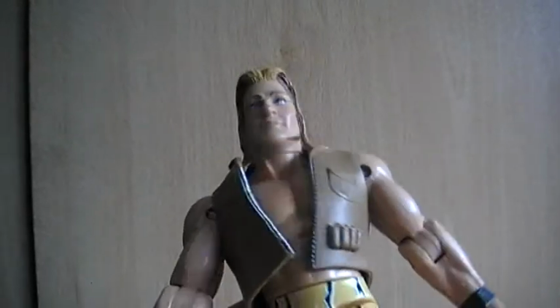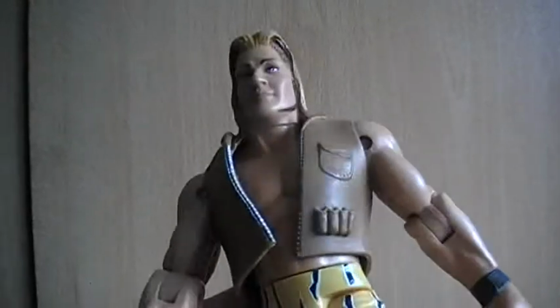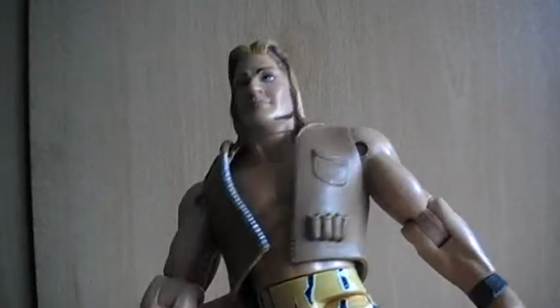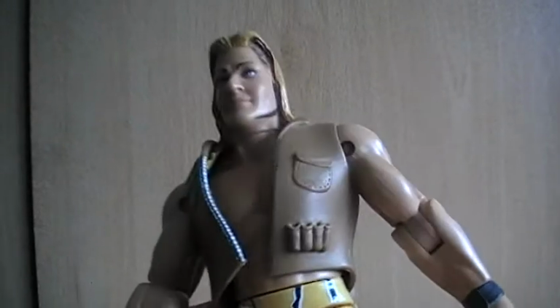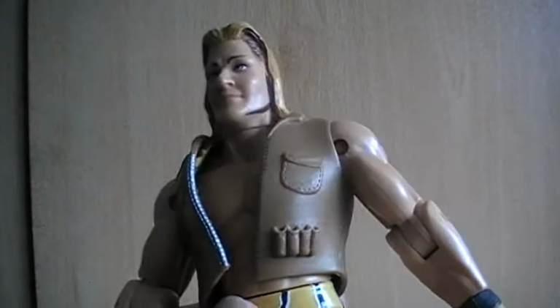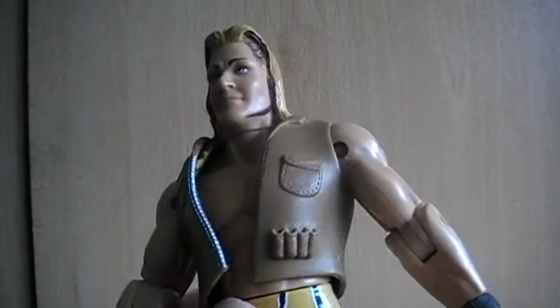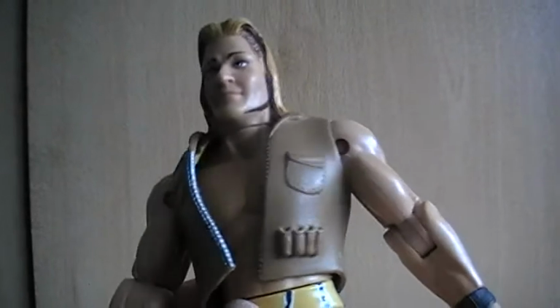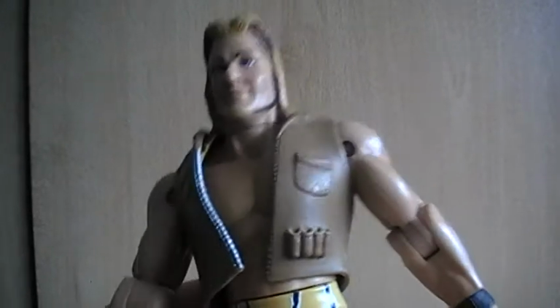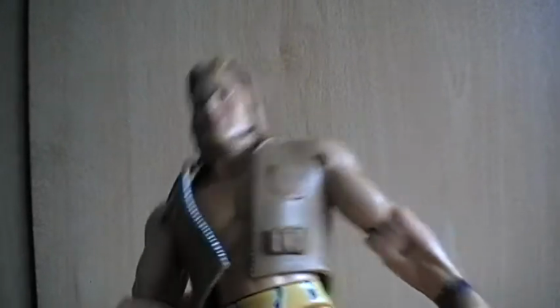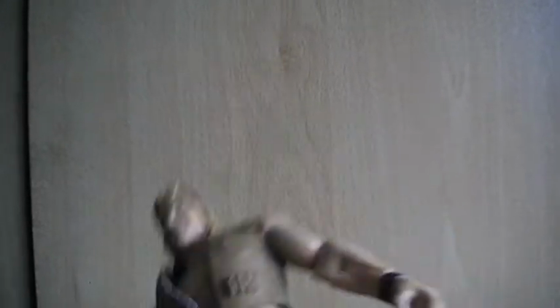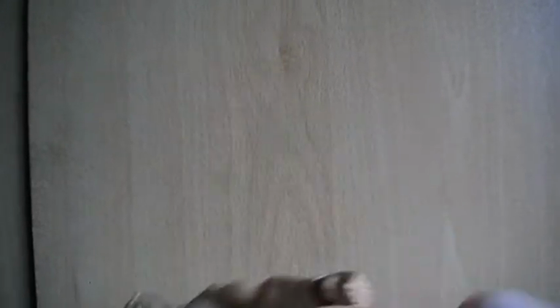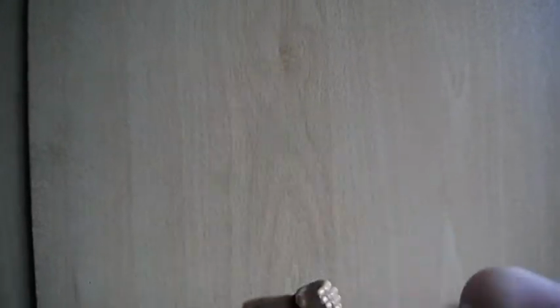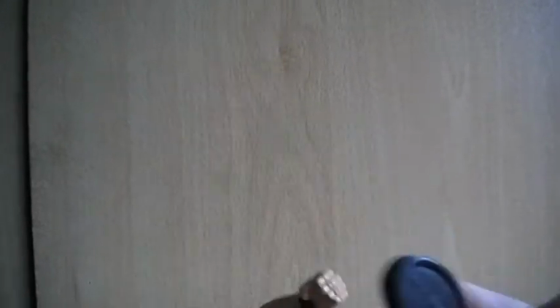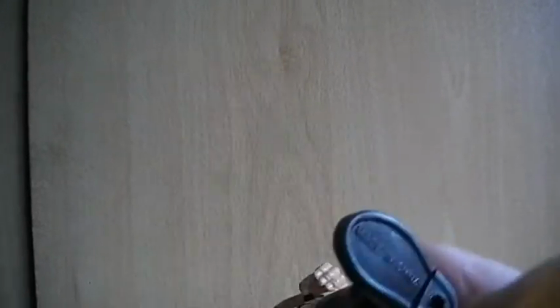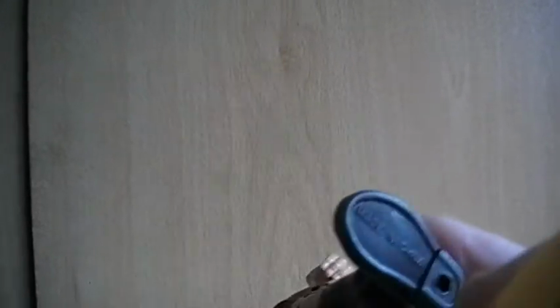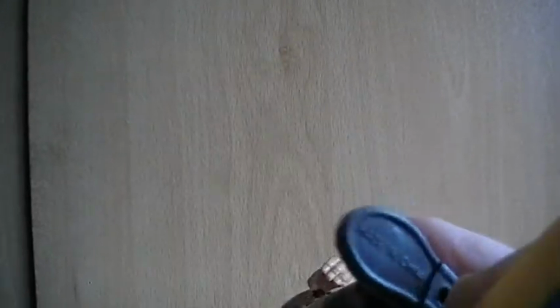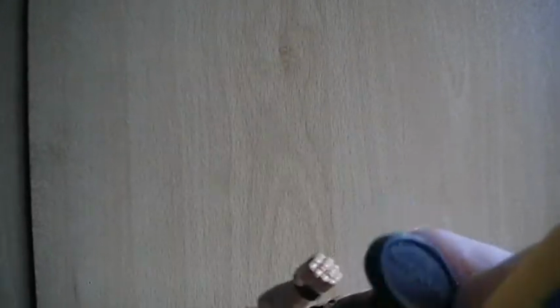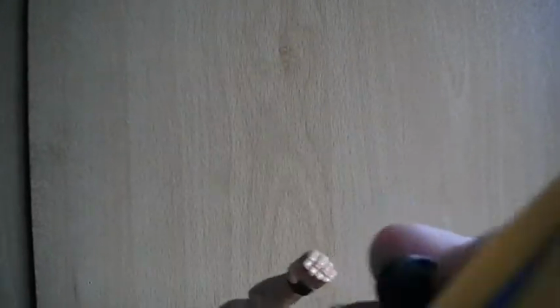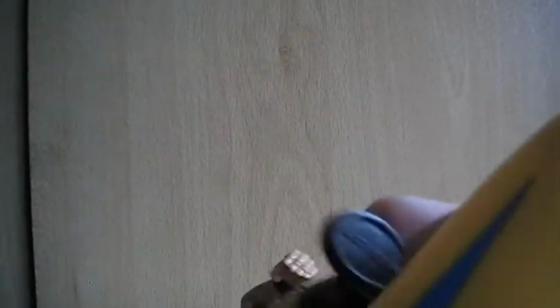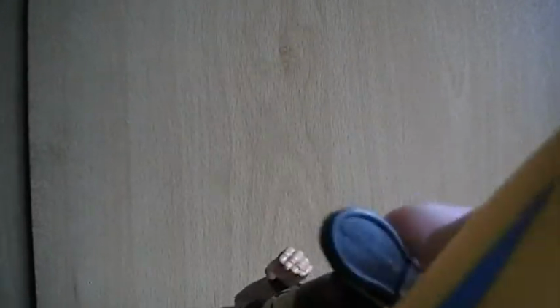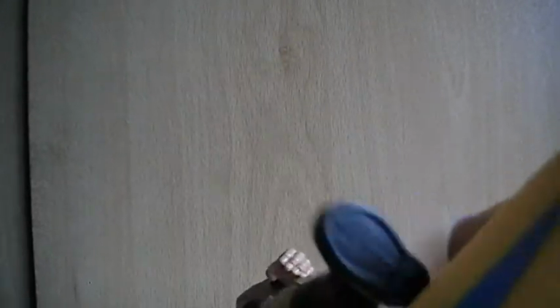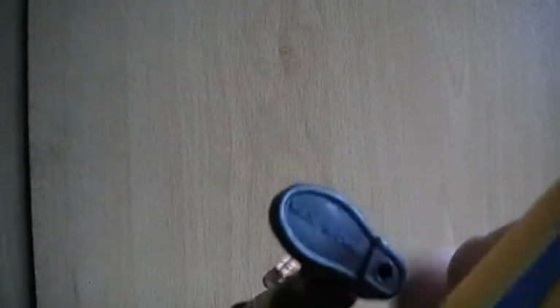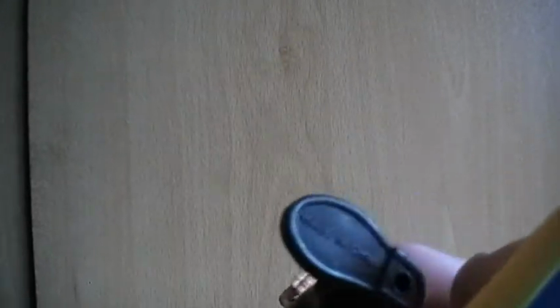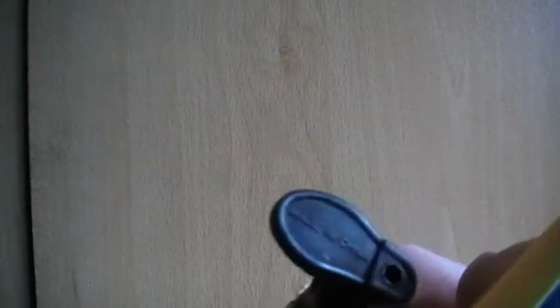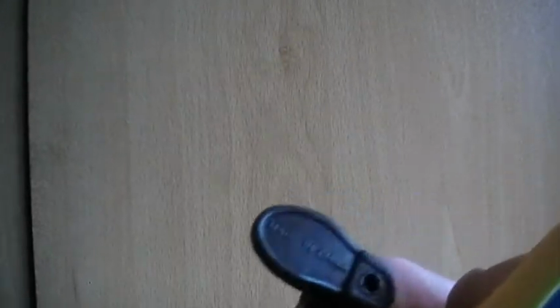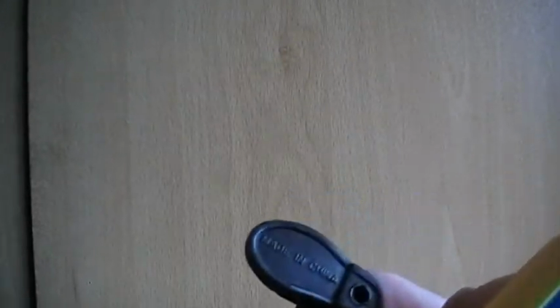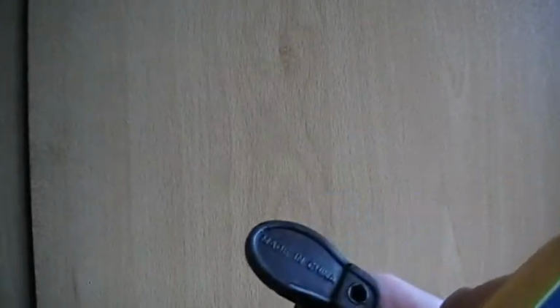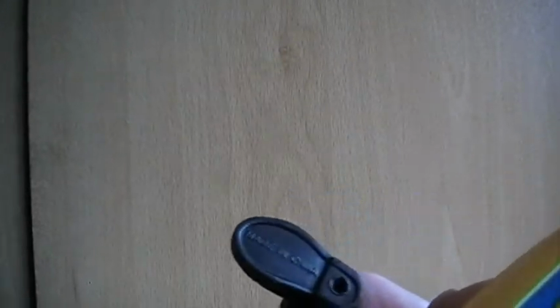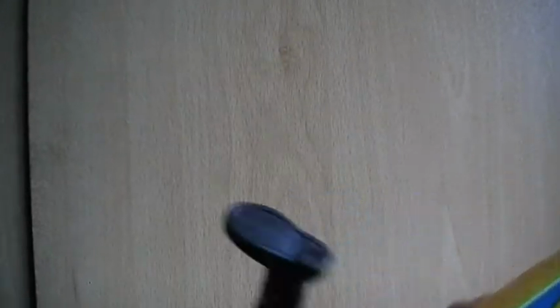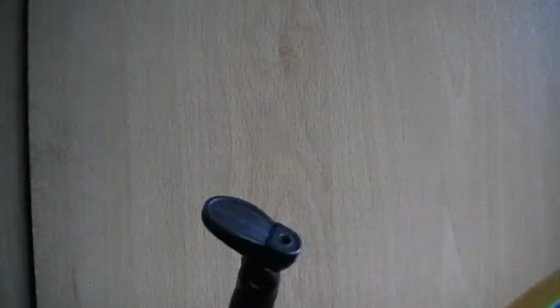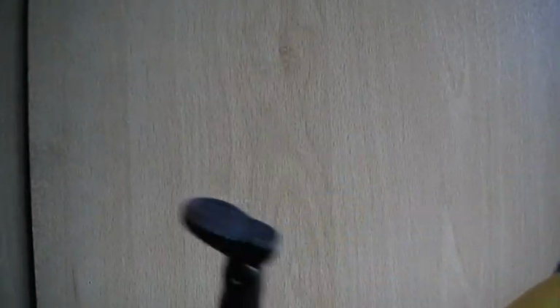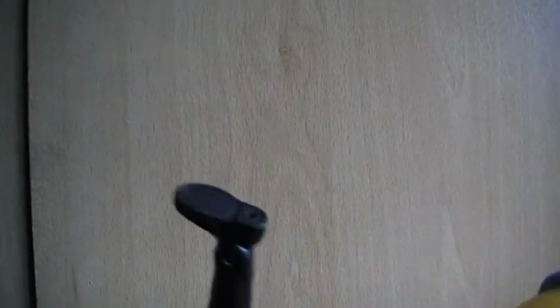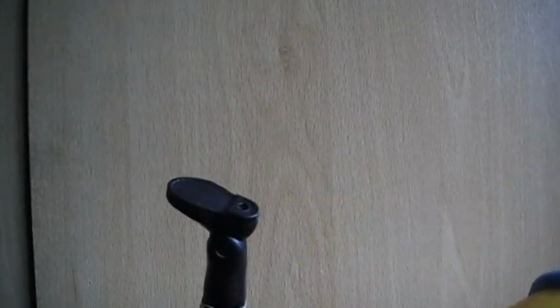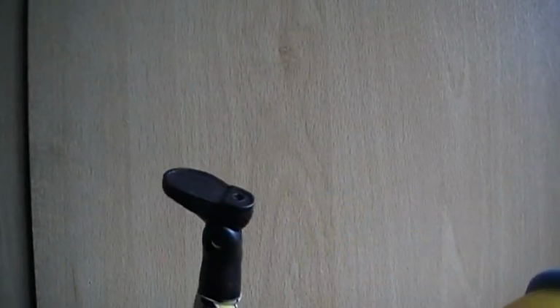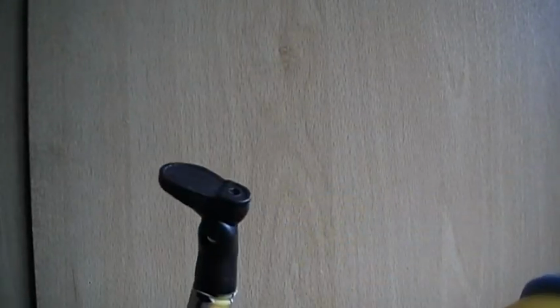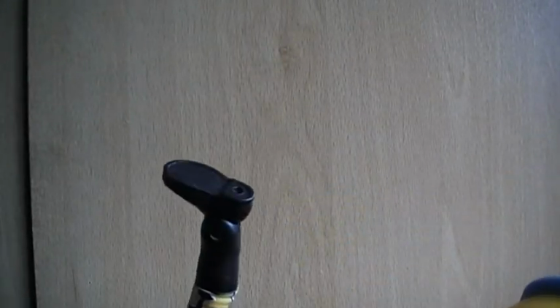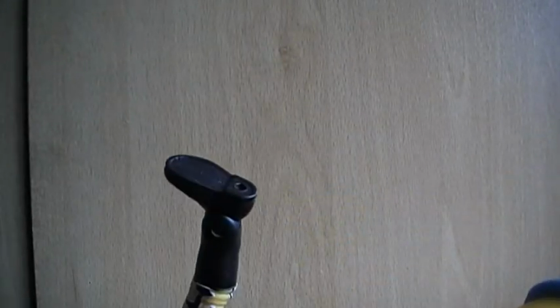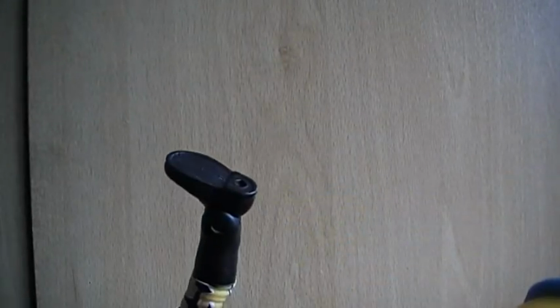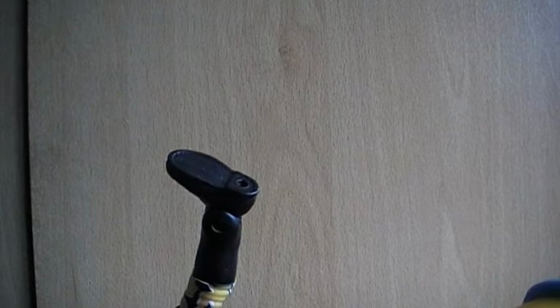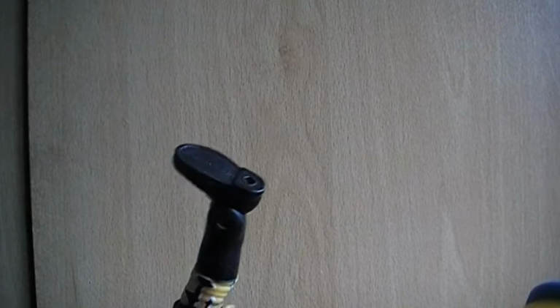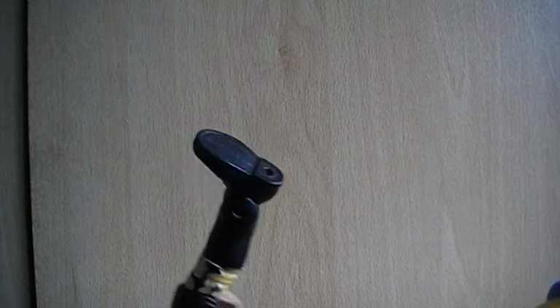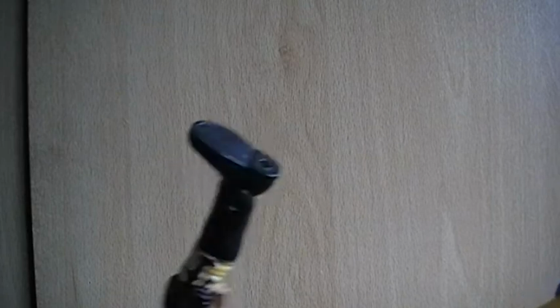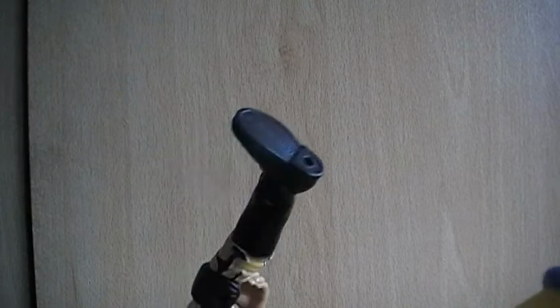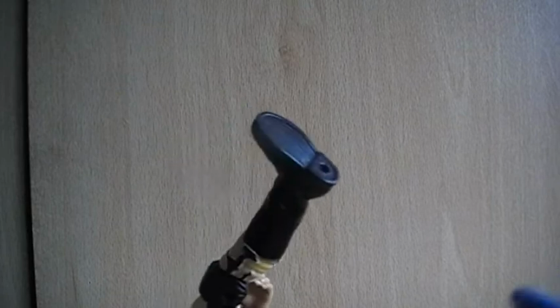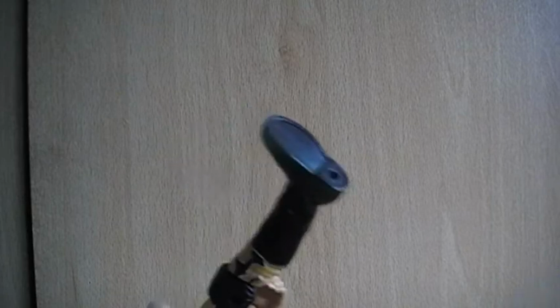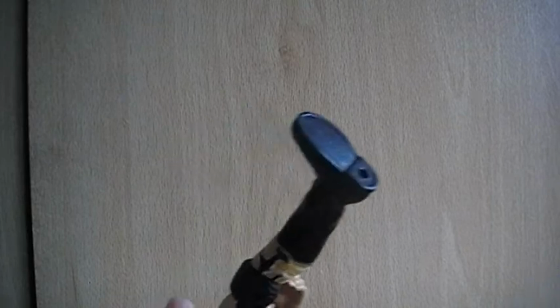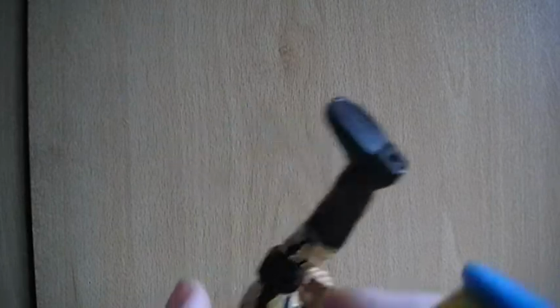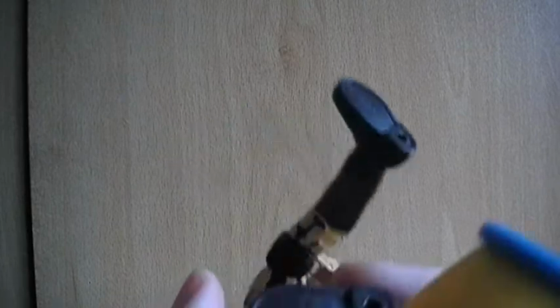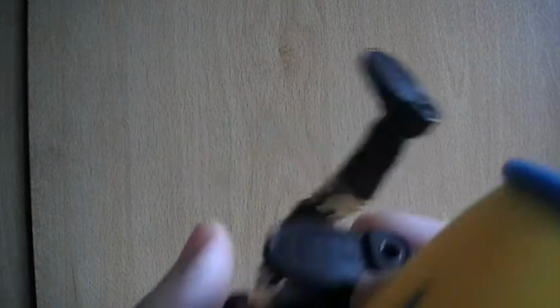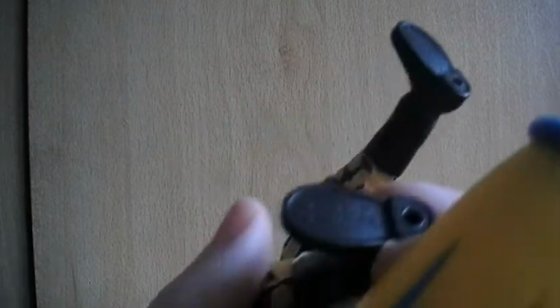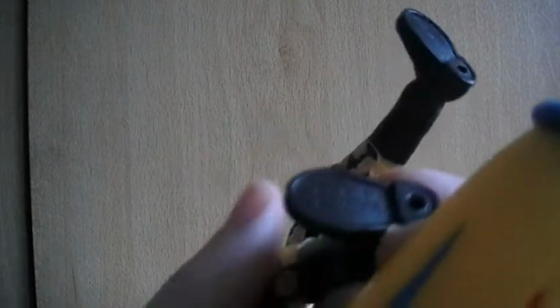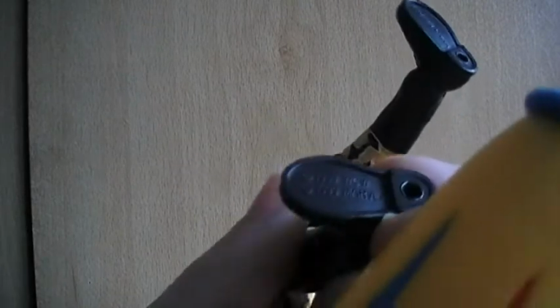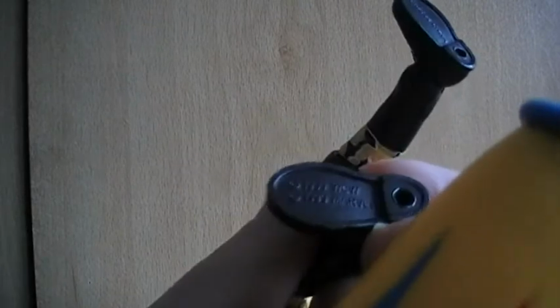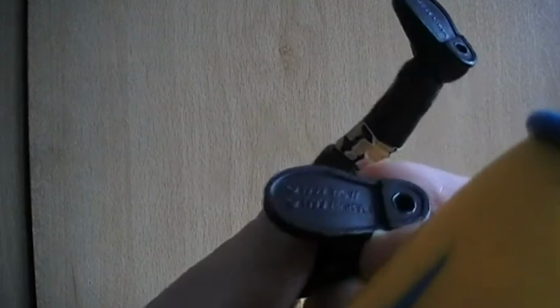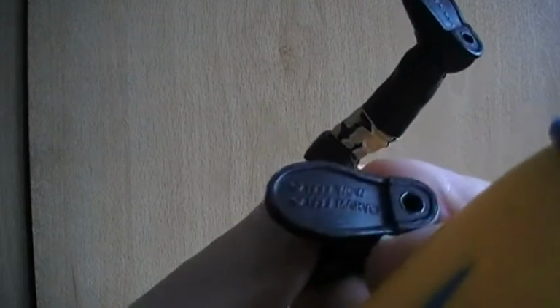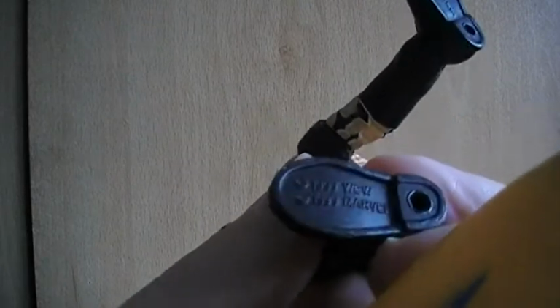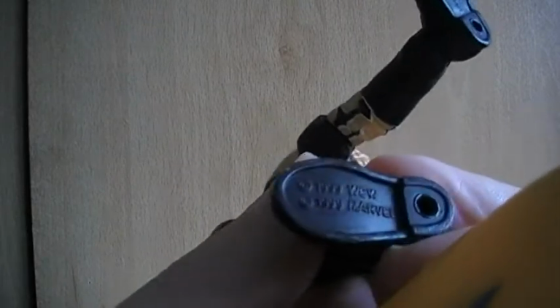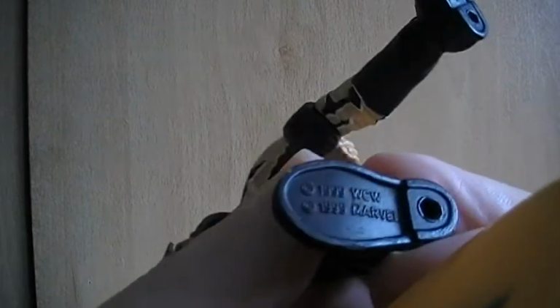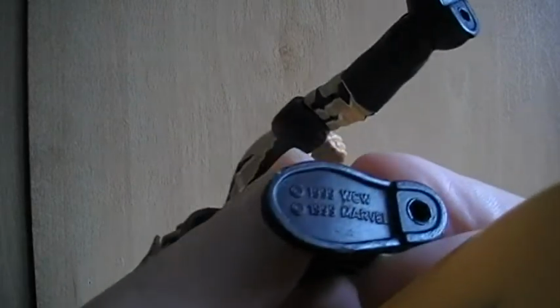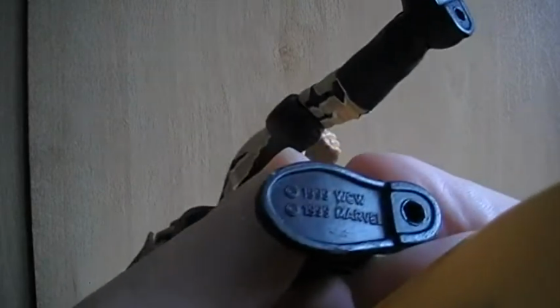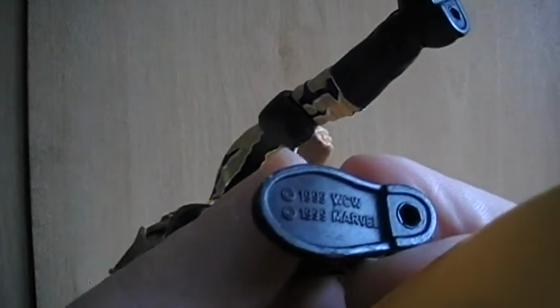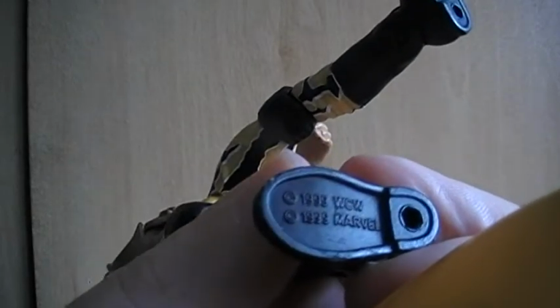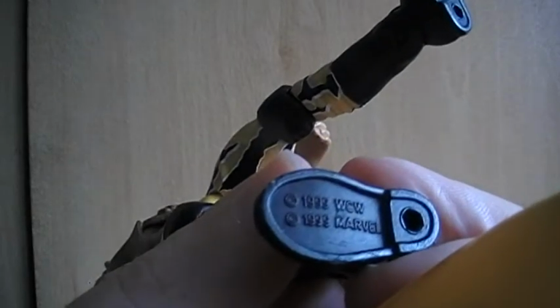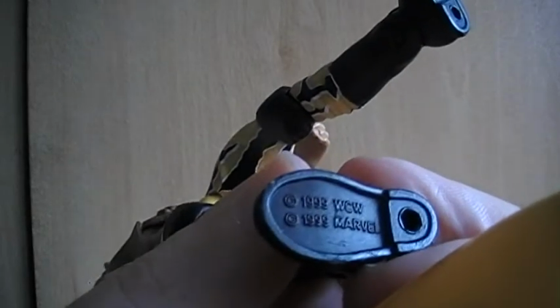I believe this was made by Marvel — yeah, it's 1999 Marvel, you can see from the stamp there.